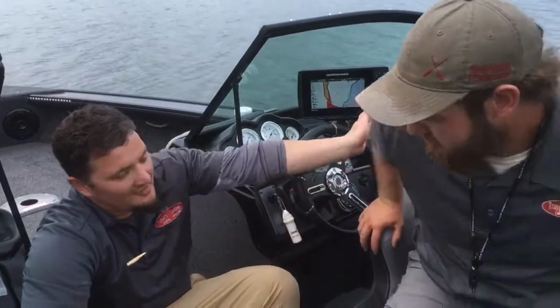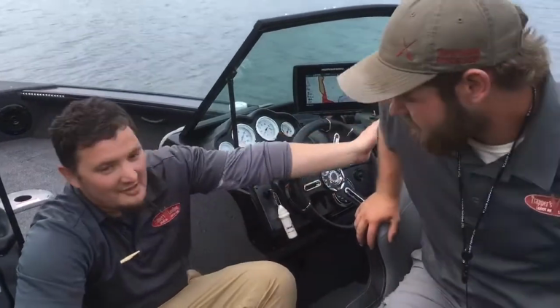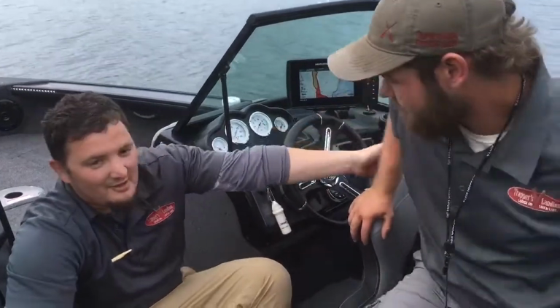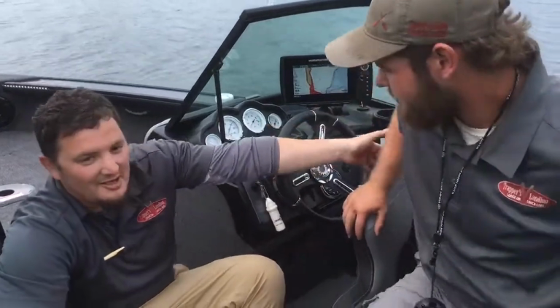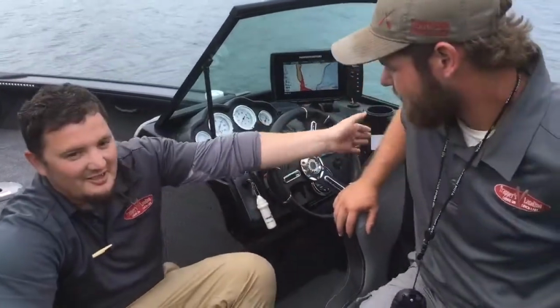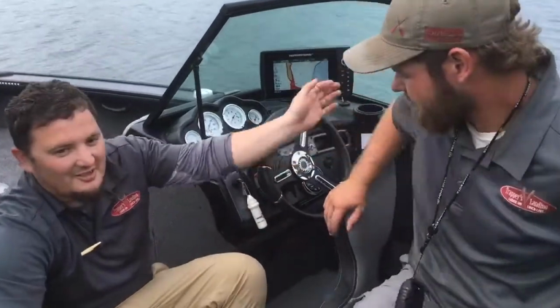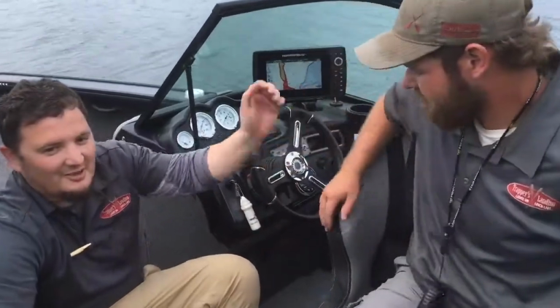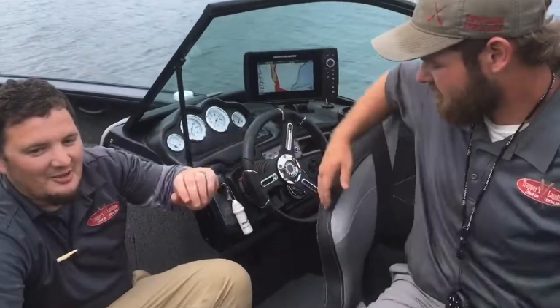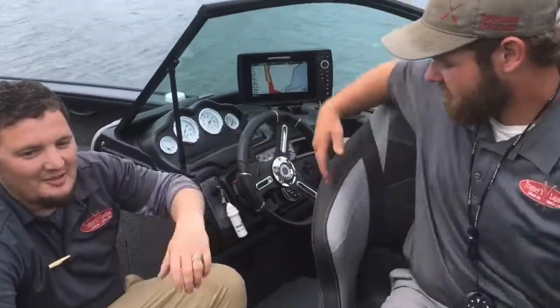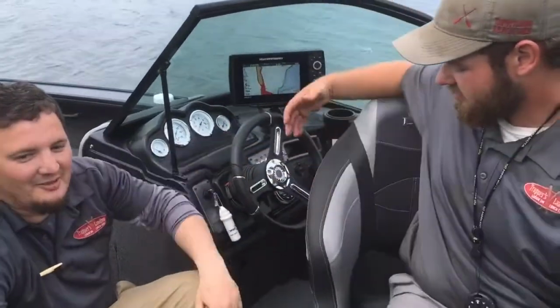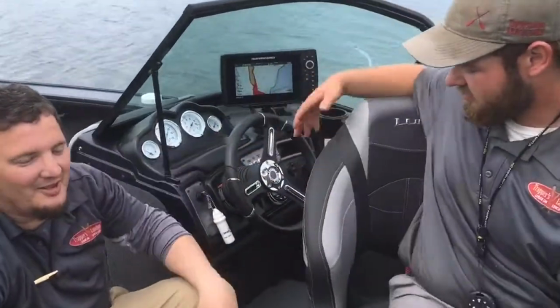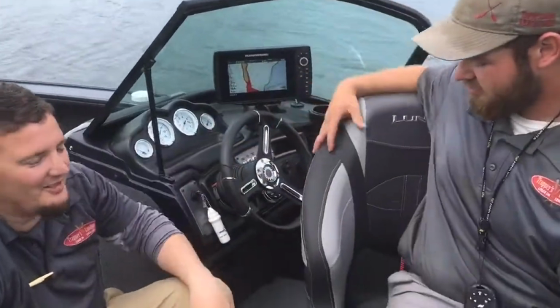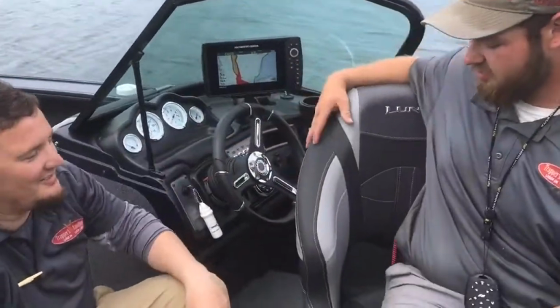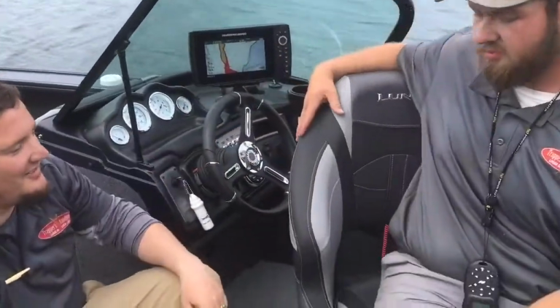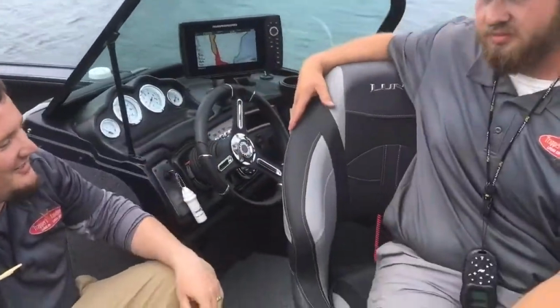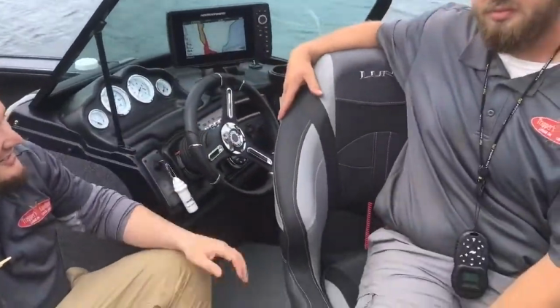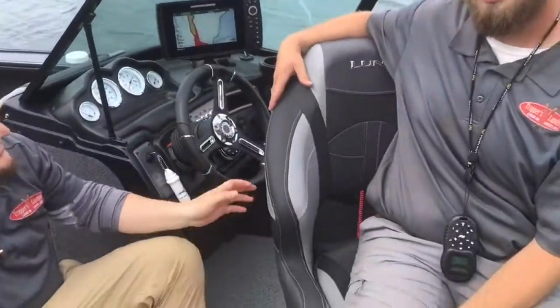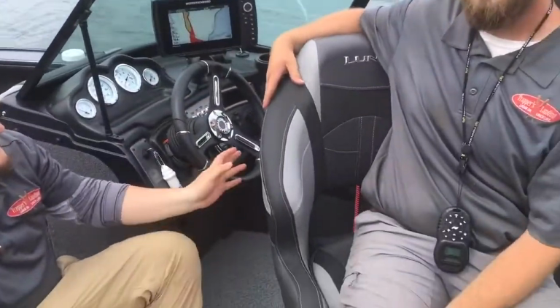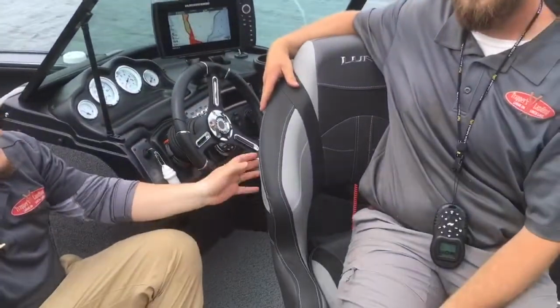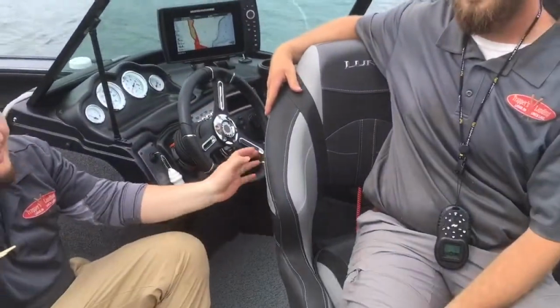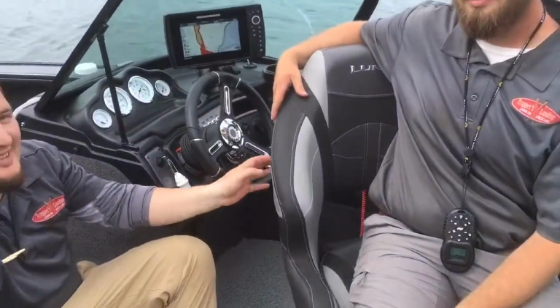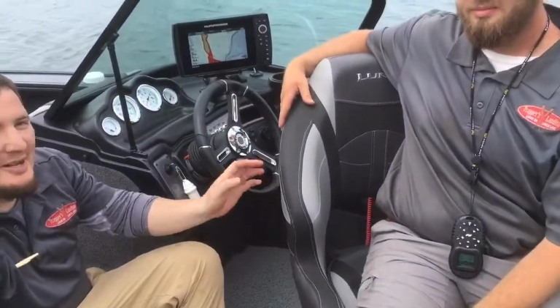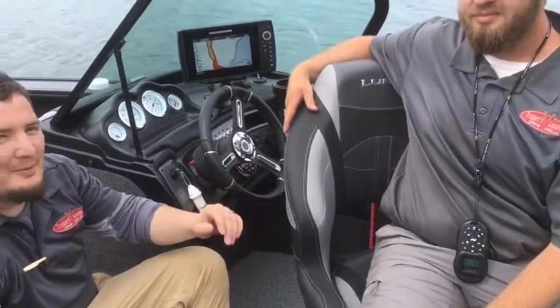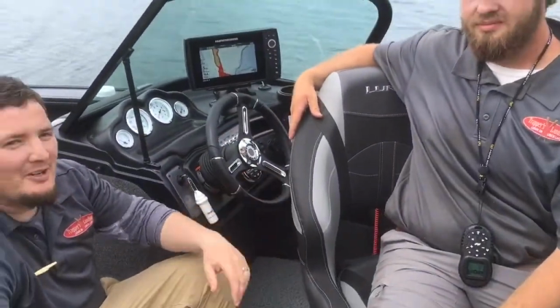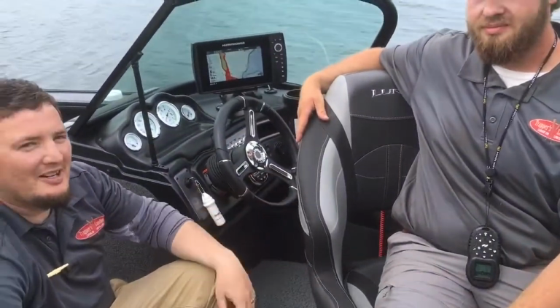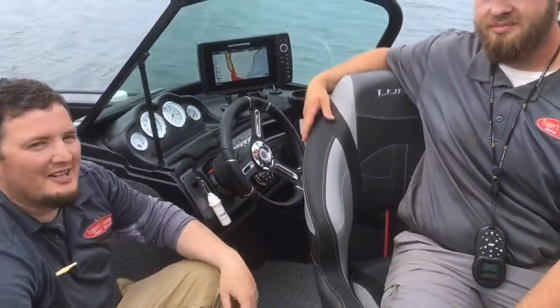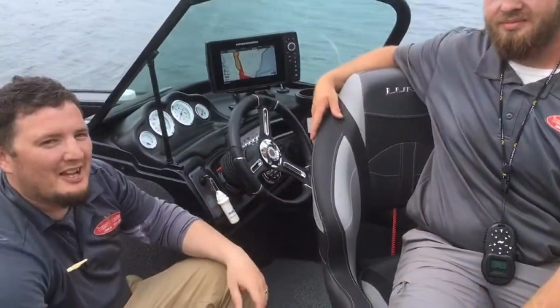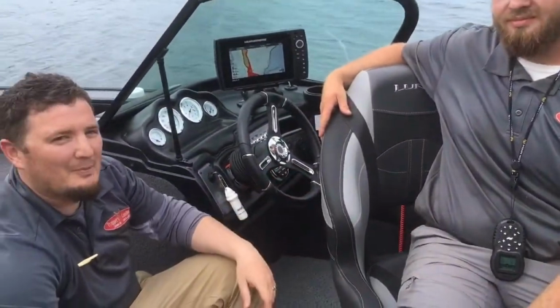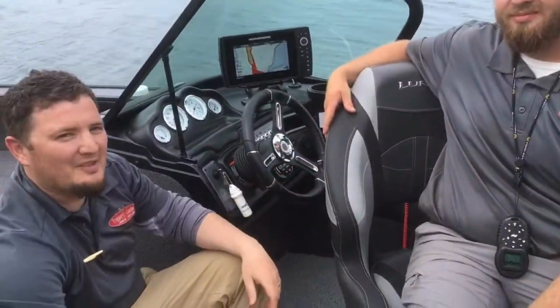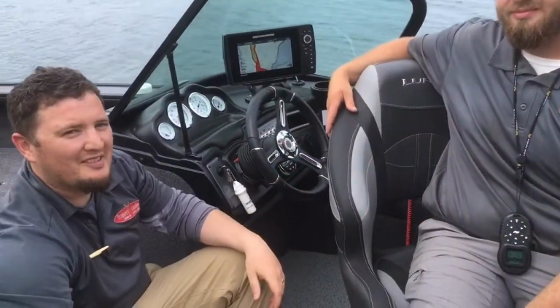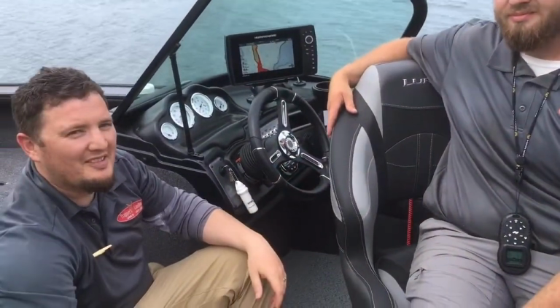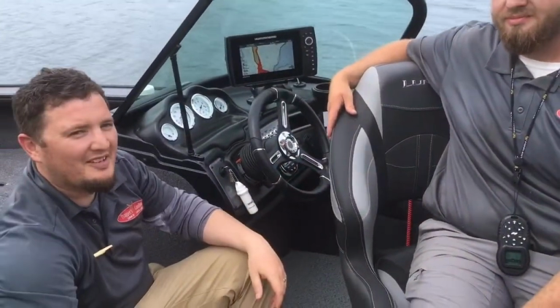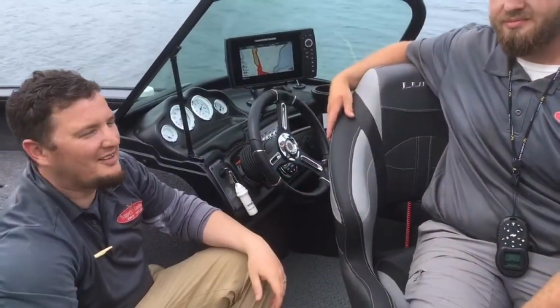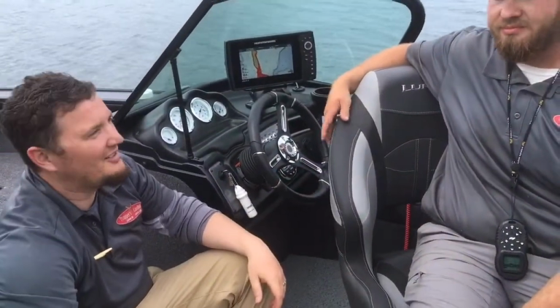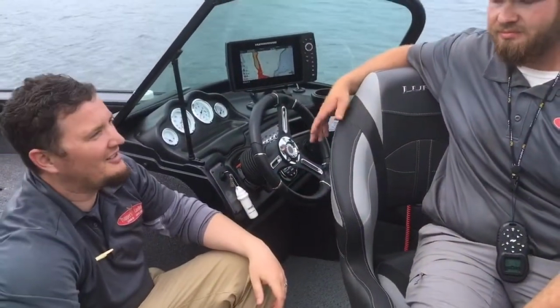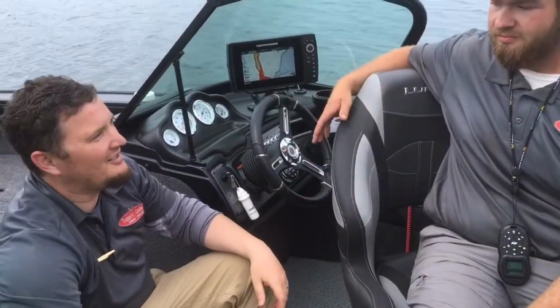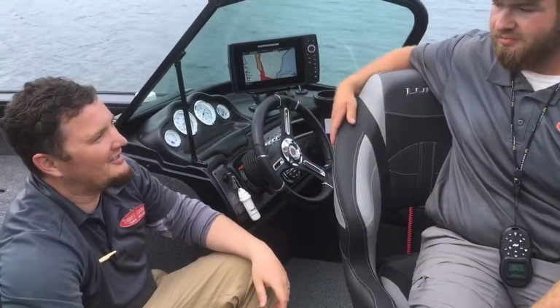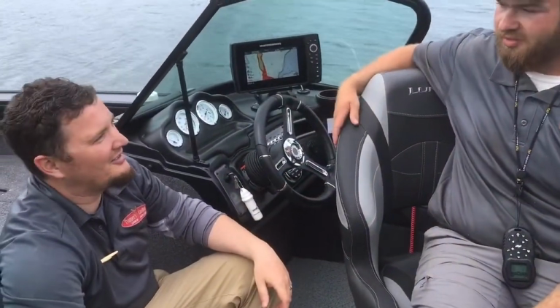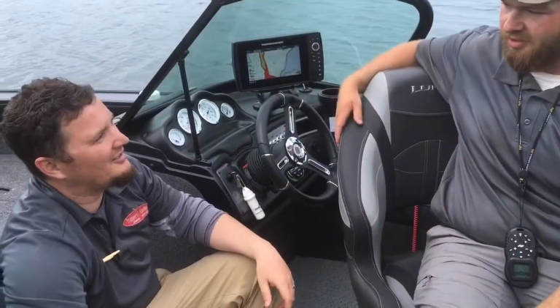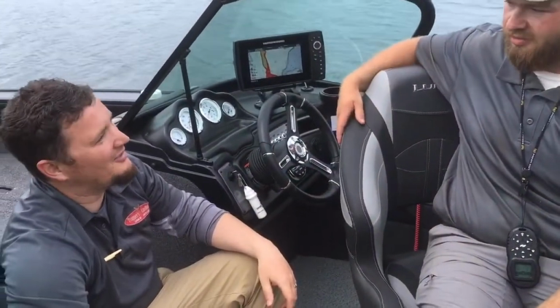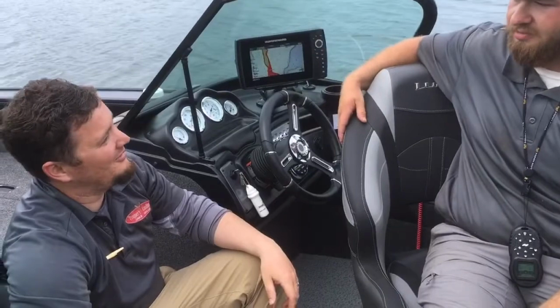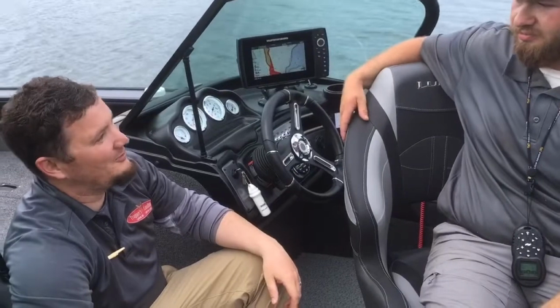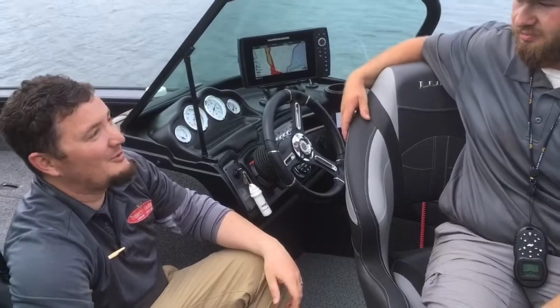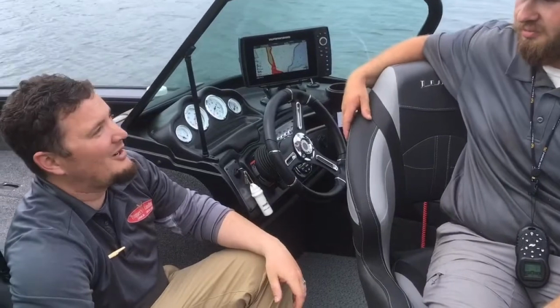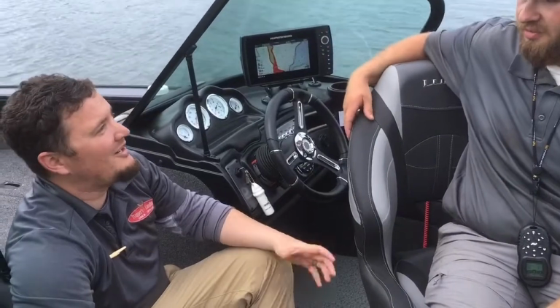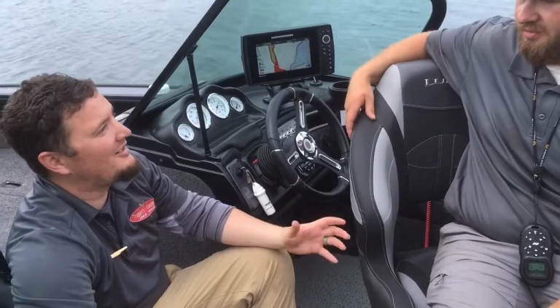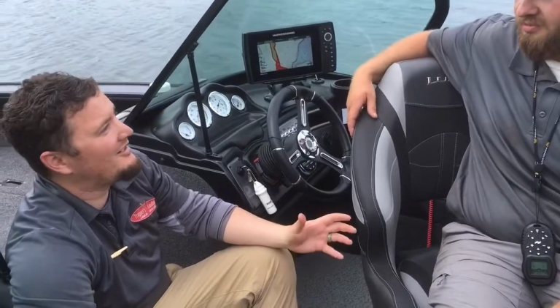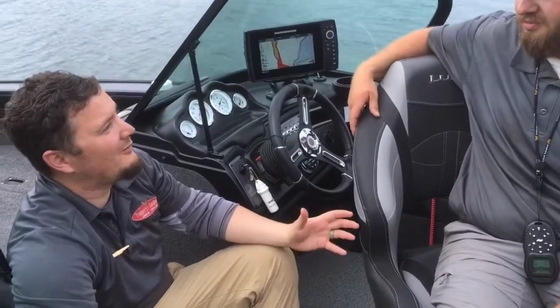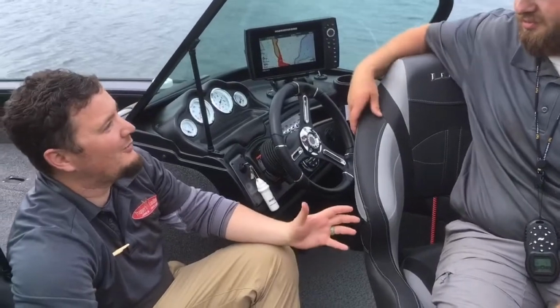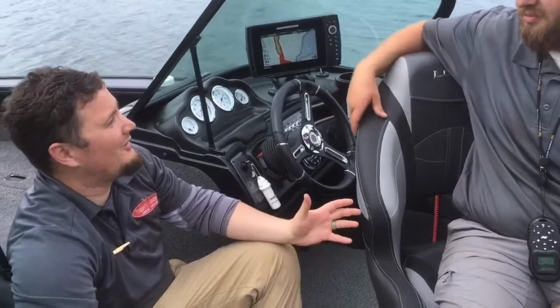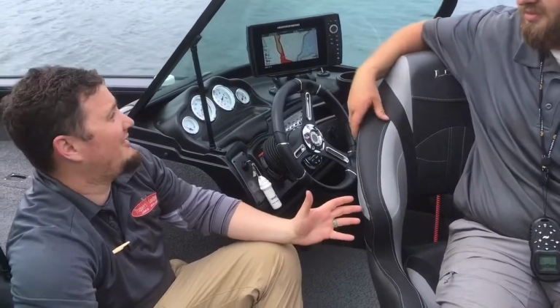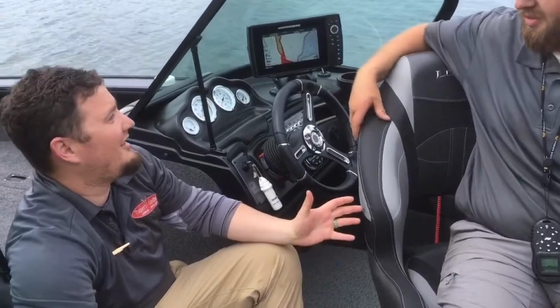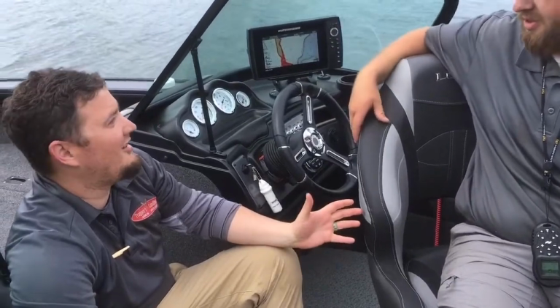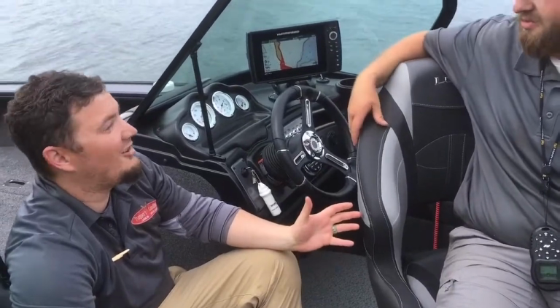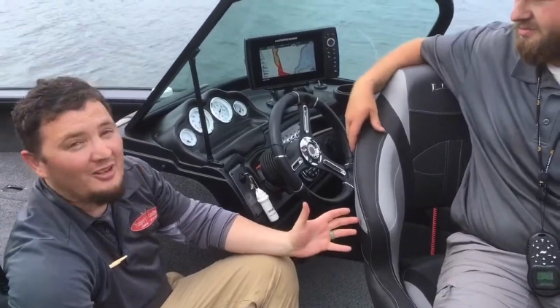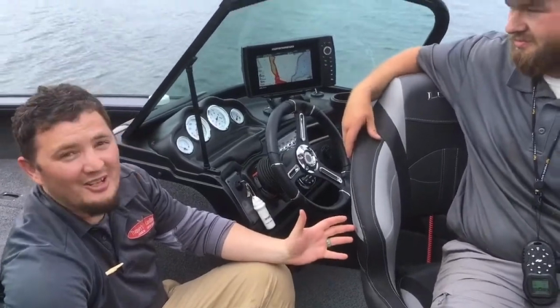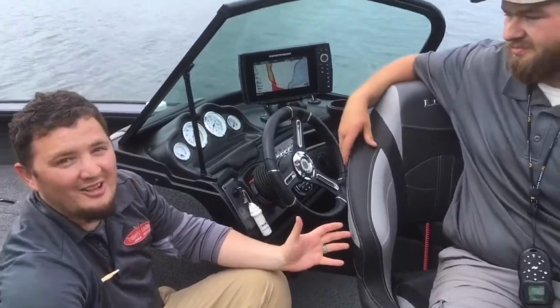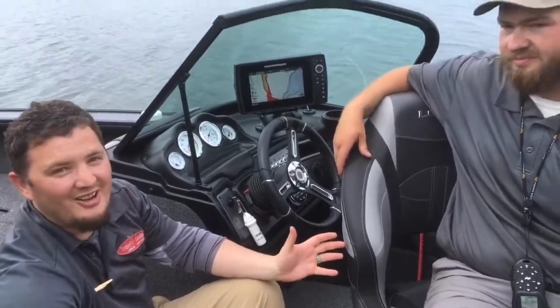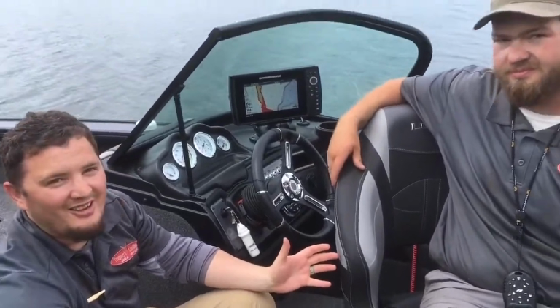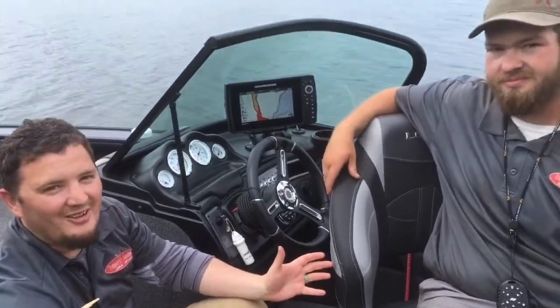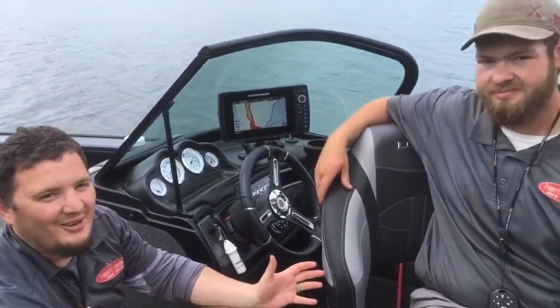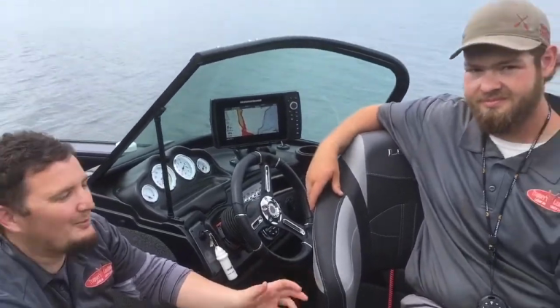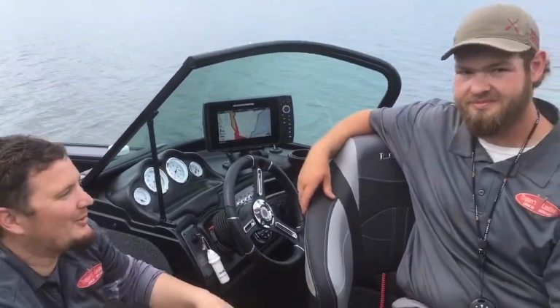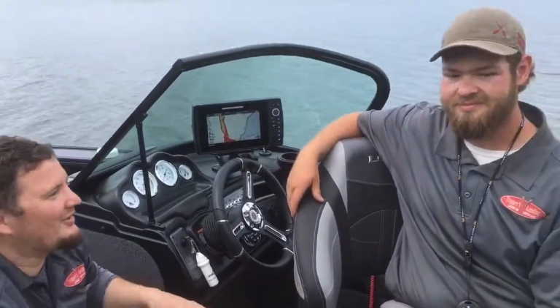The seat right here that Riley's sitting in is the upgraded captain seat on all of these. You'll be riding in comfort and style all day long out in our boats.